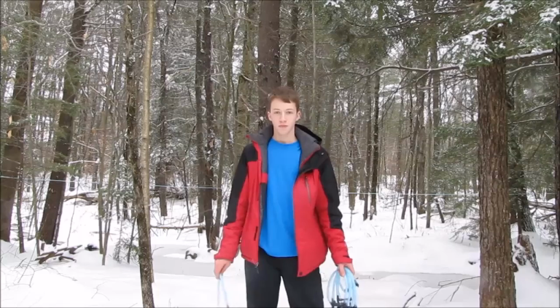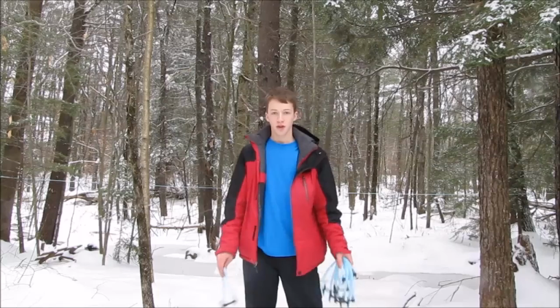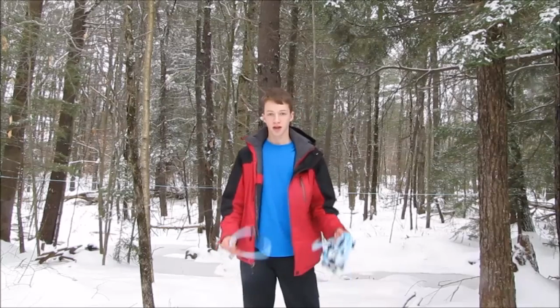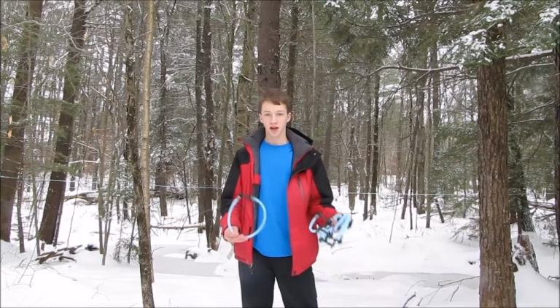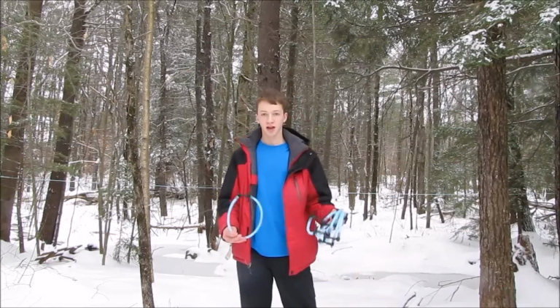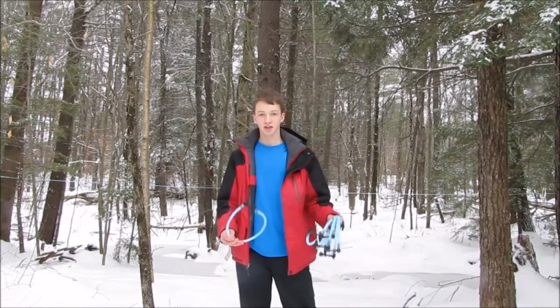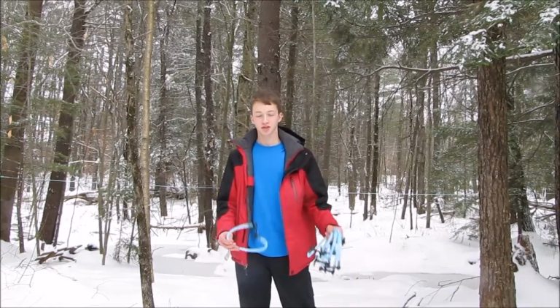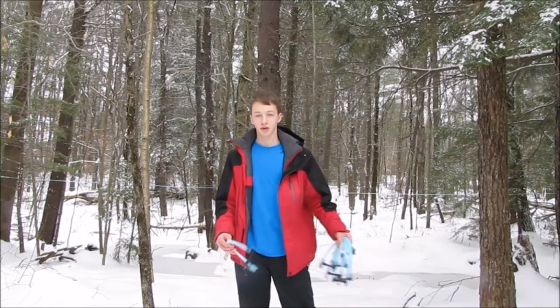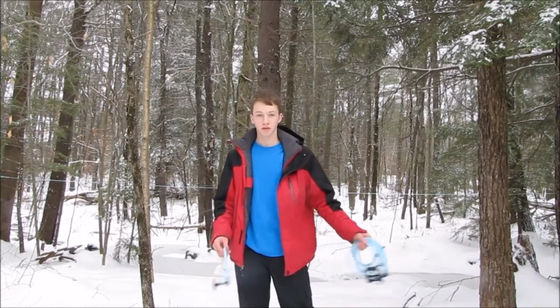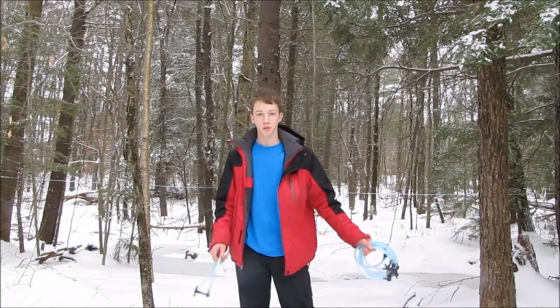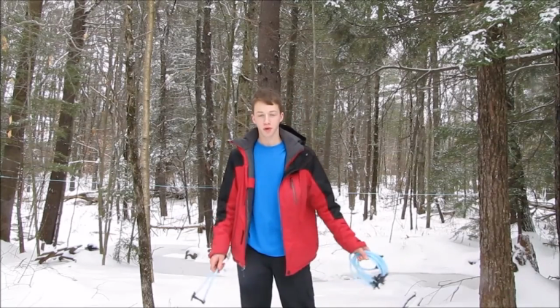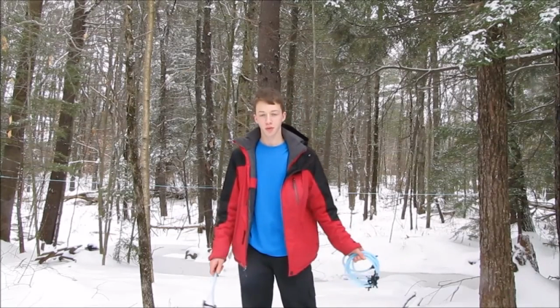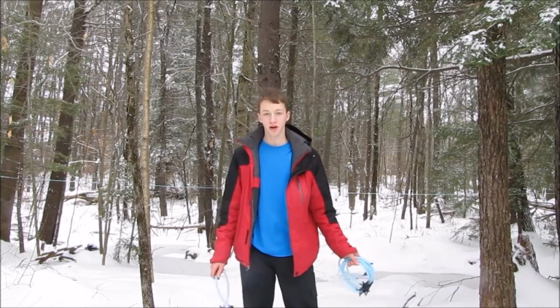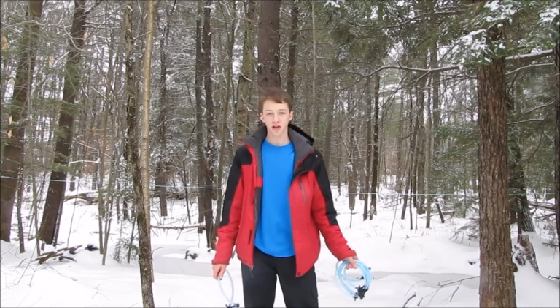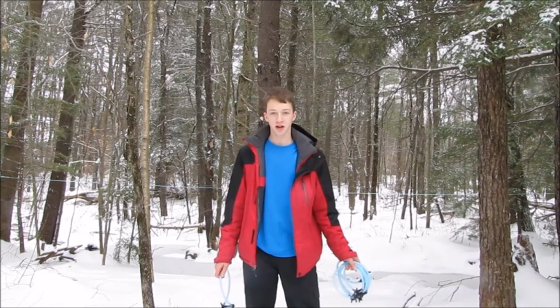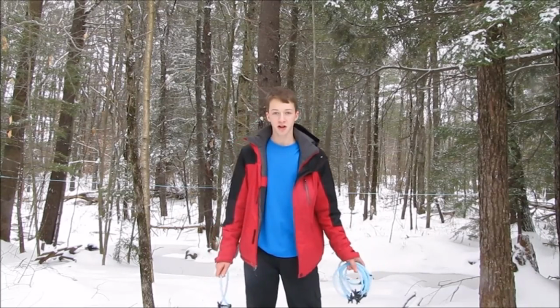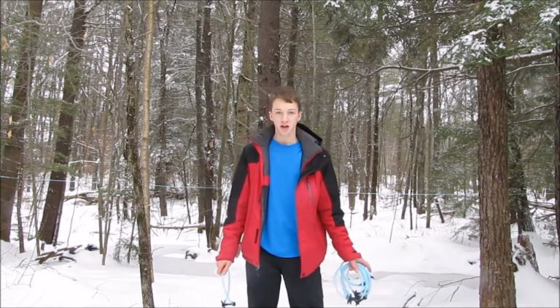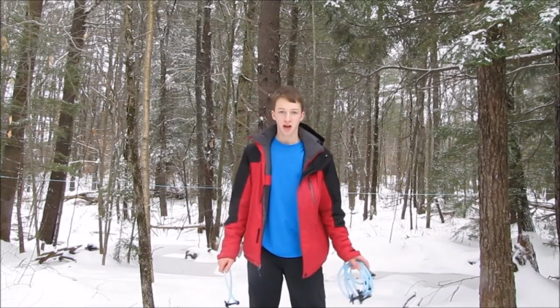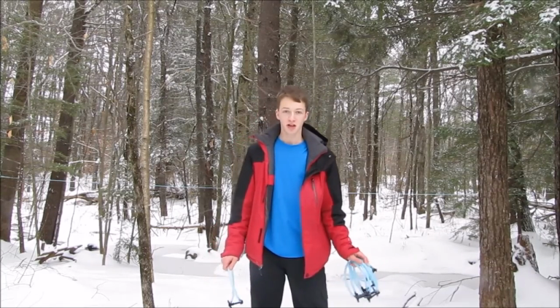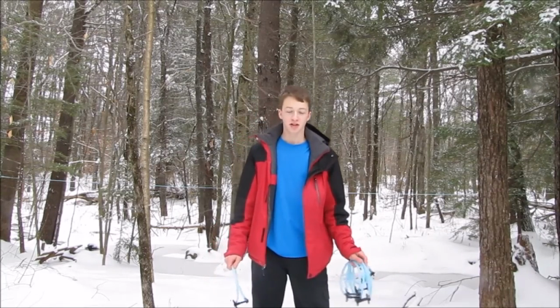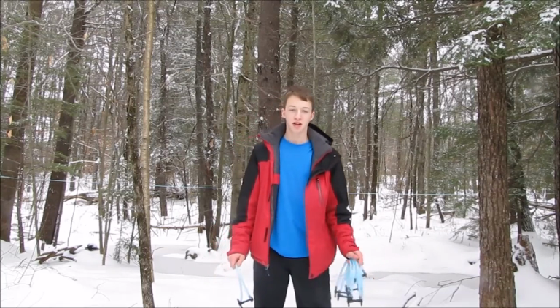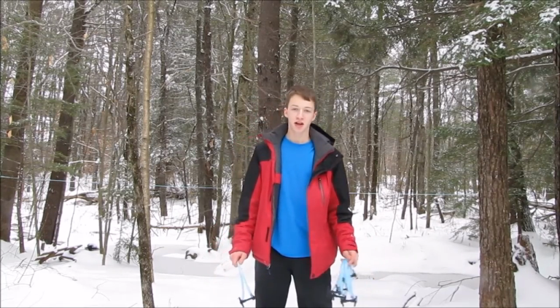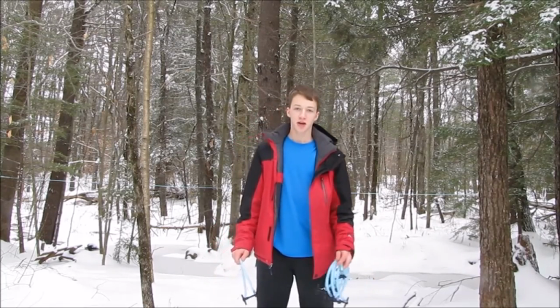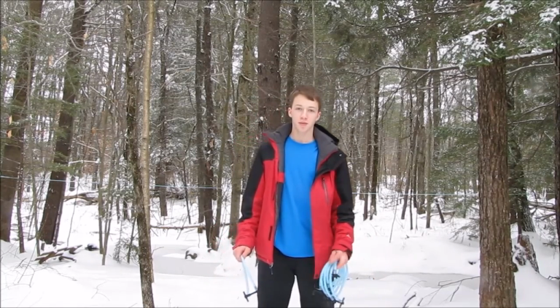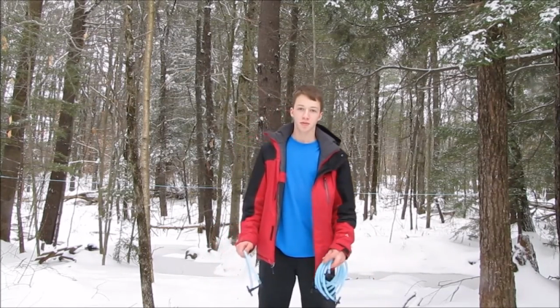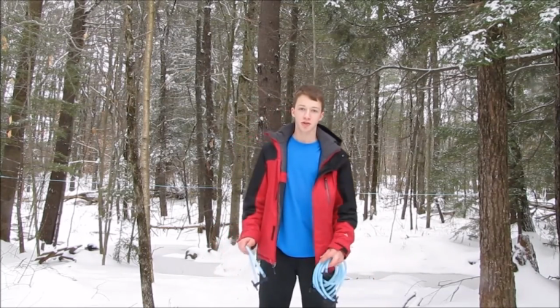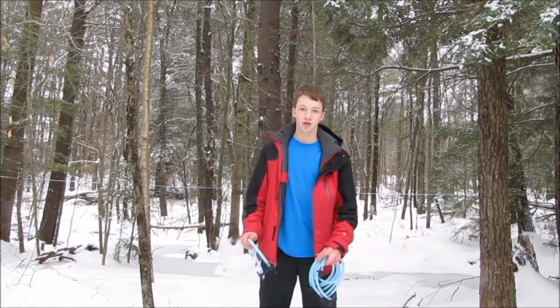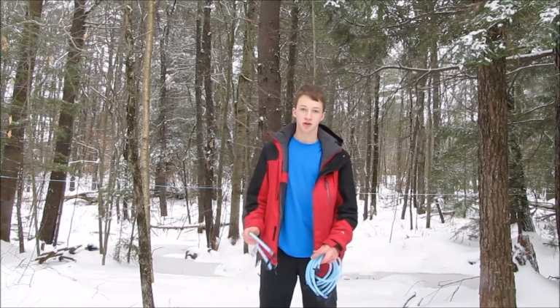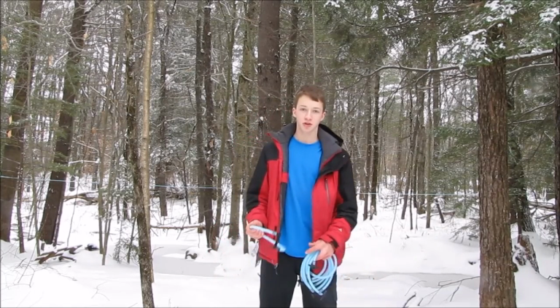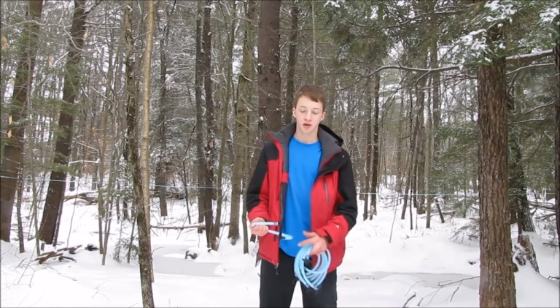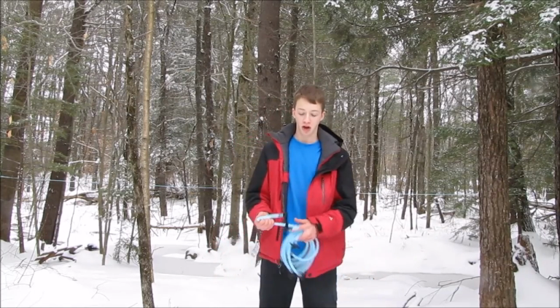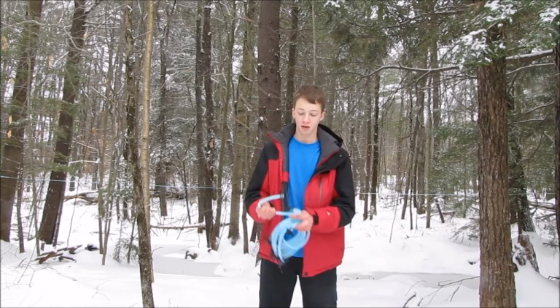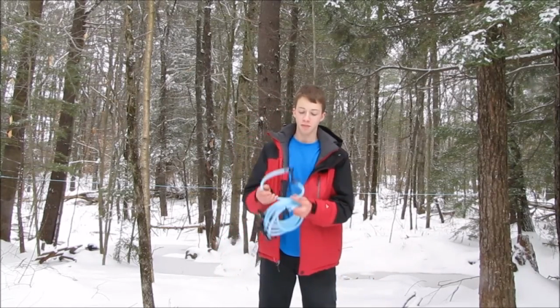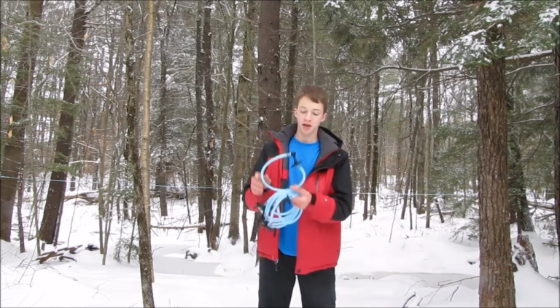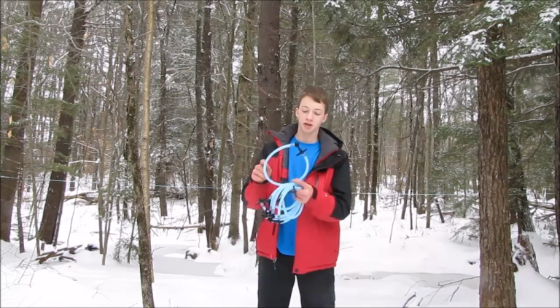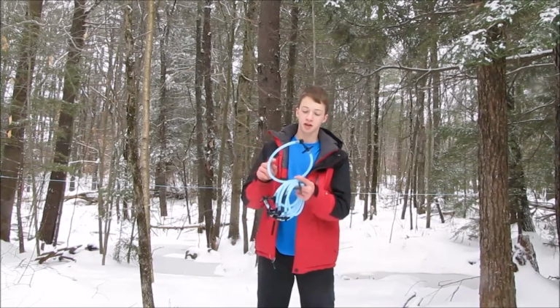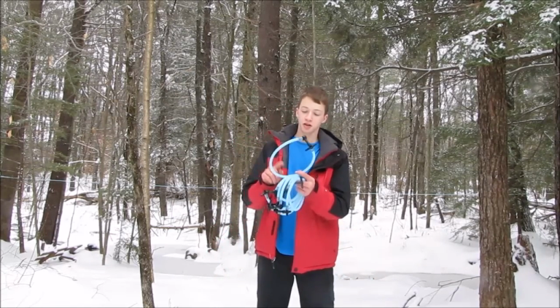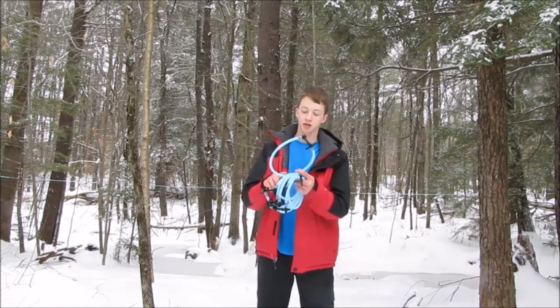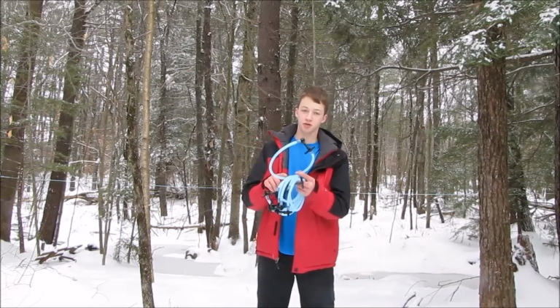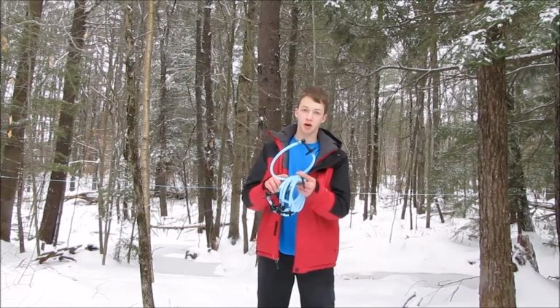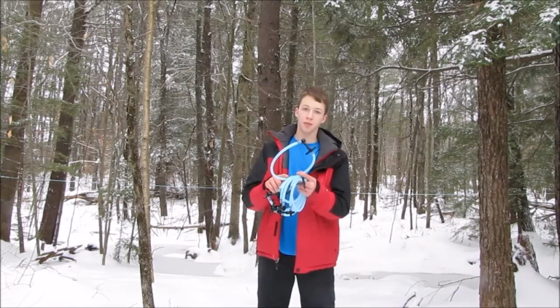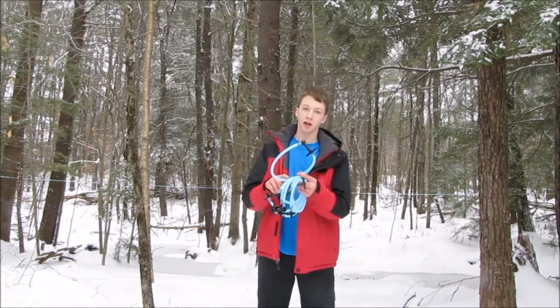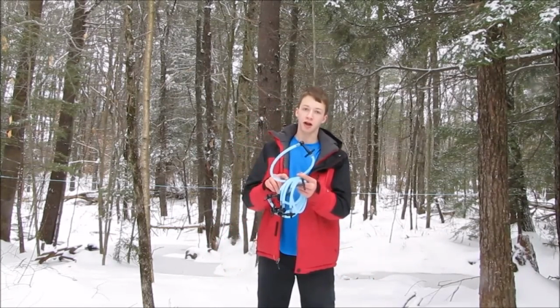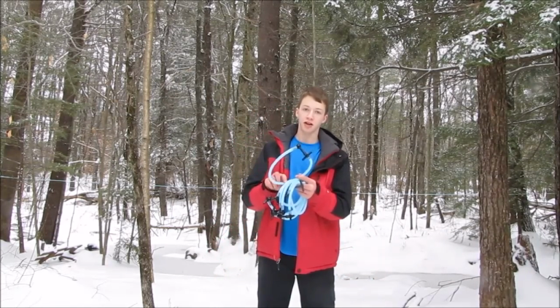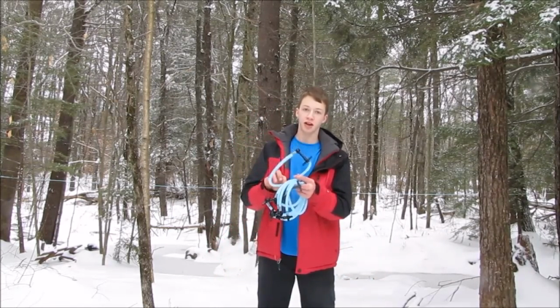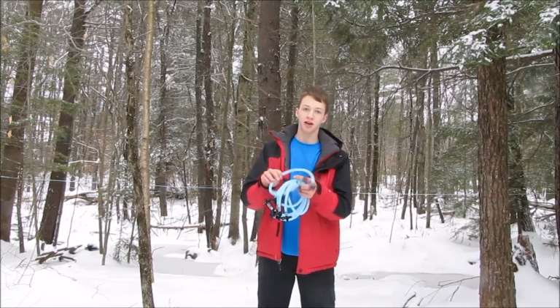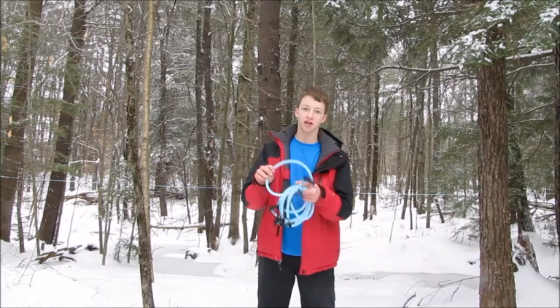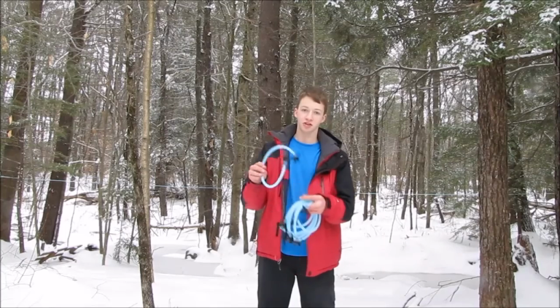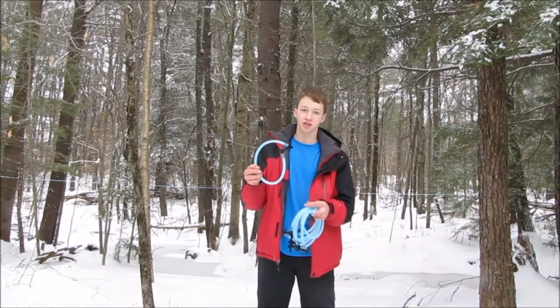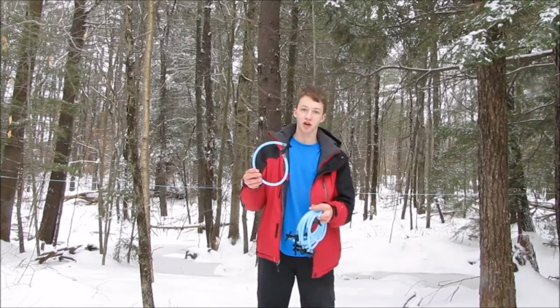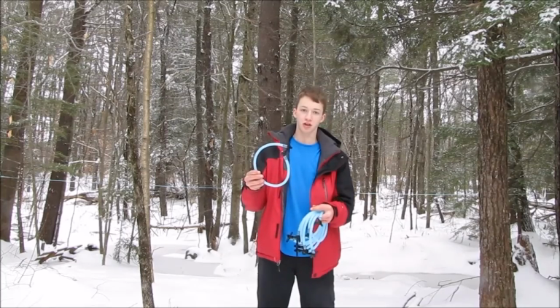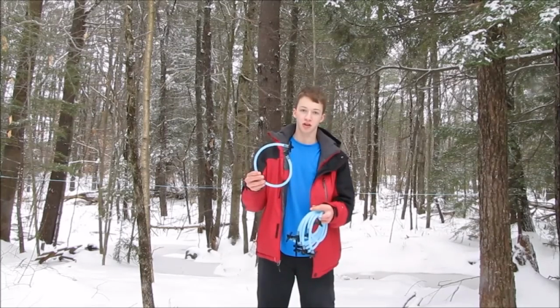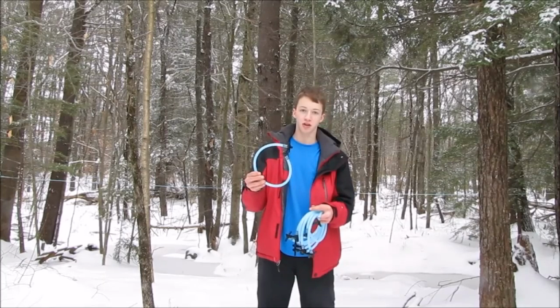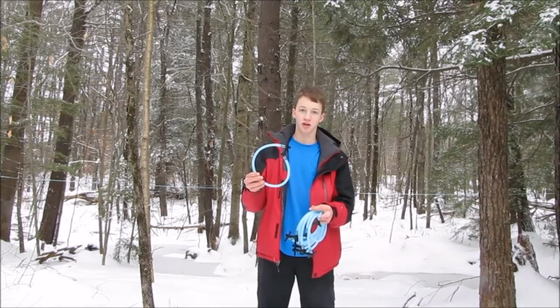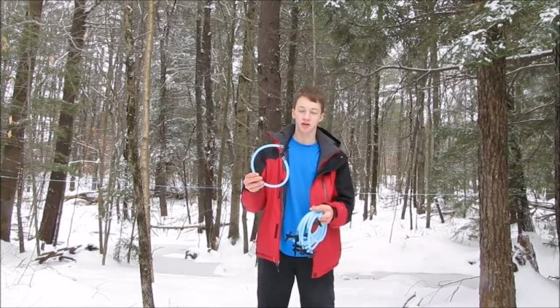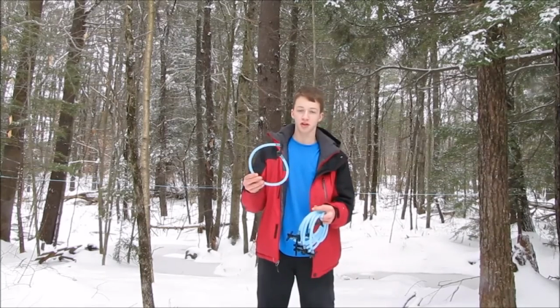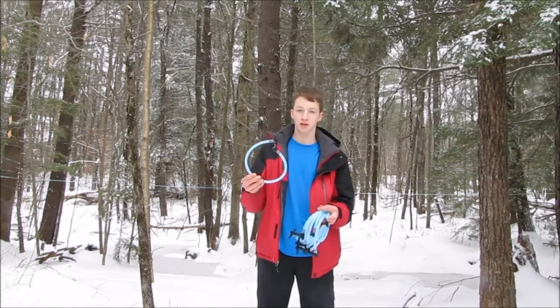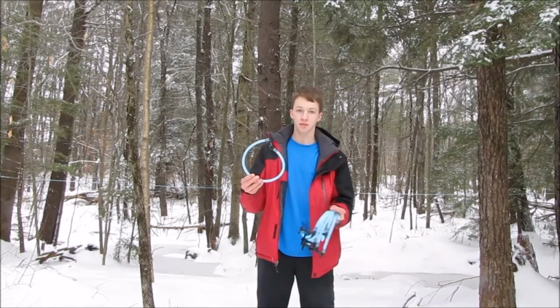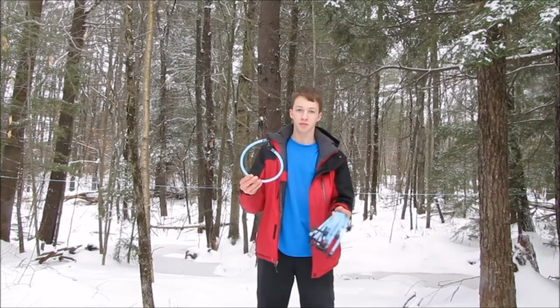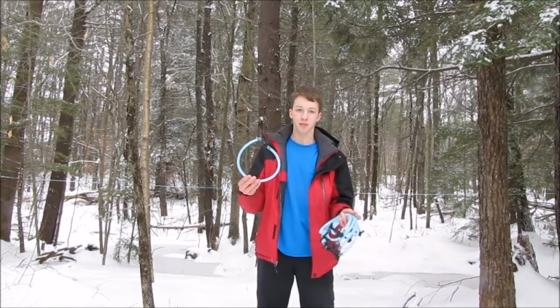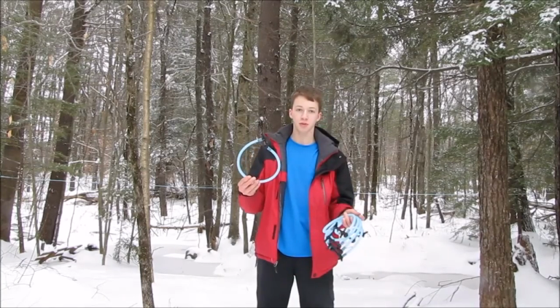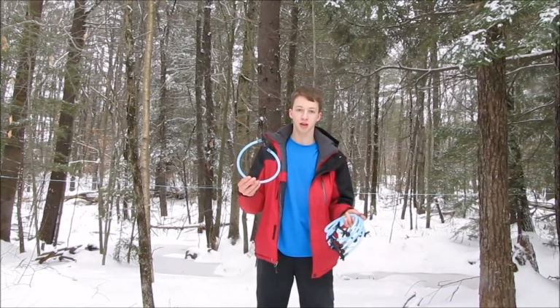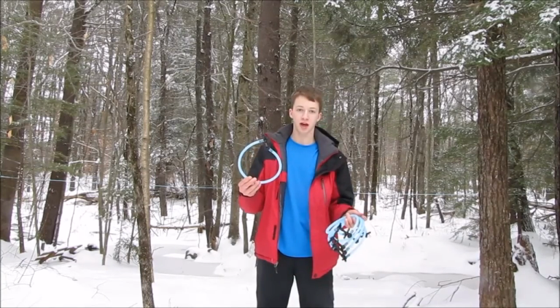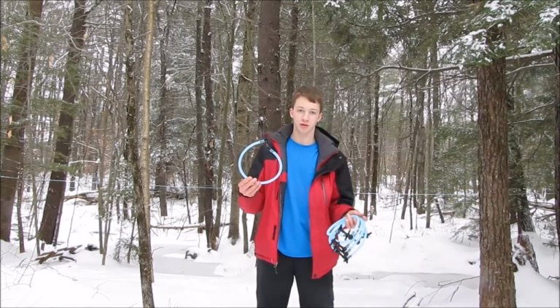Hey guys, Survival101 here, and today I'm going to be showing you how to make your dropline and install it onto your maple lateral.